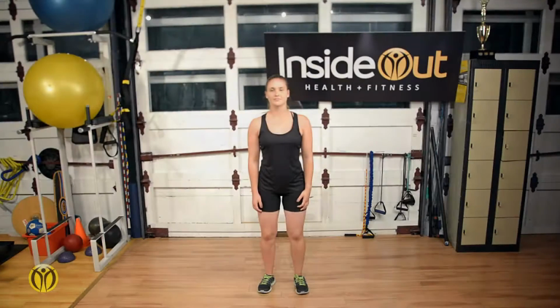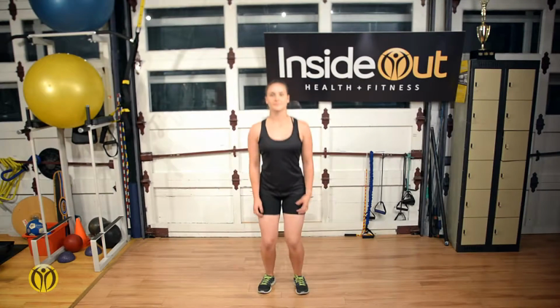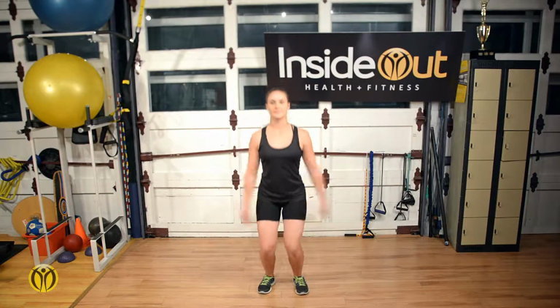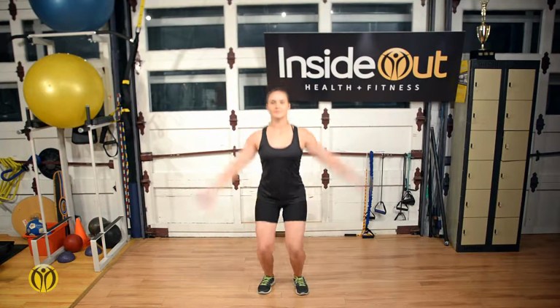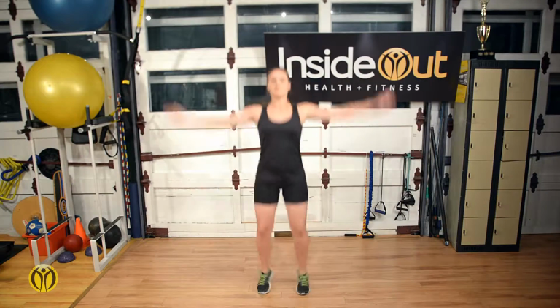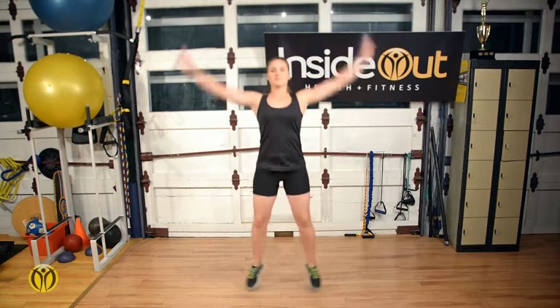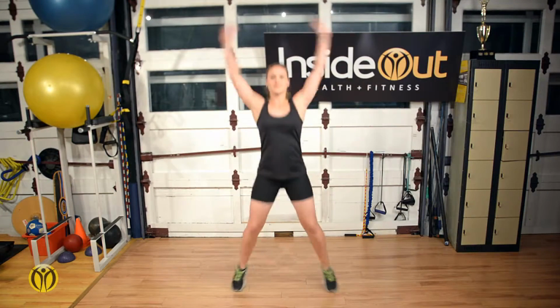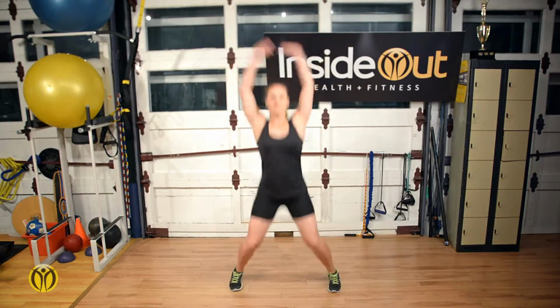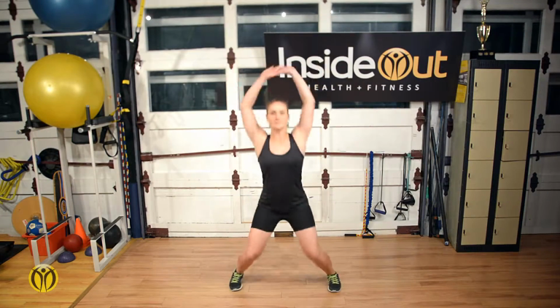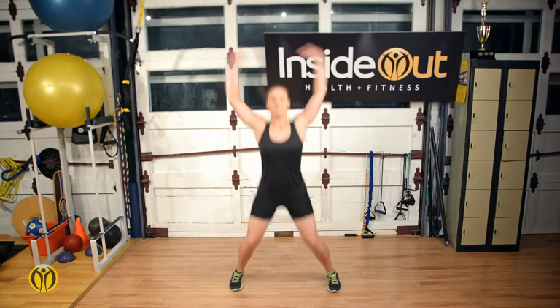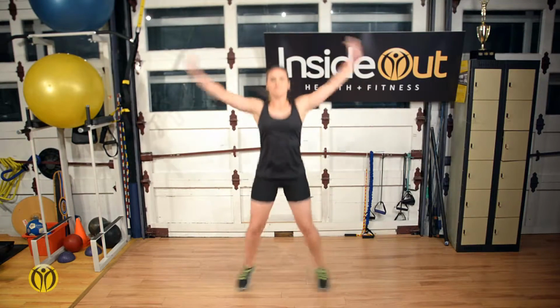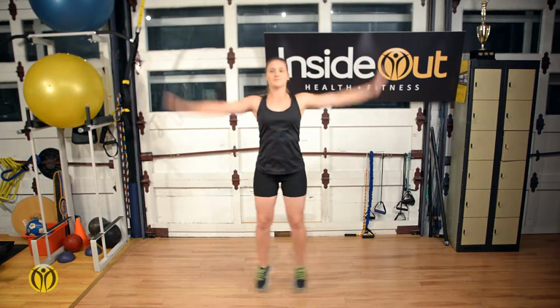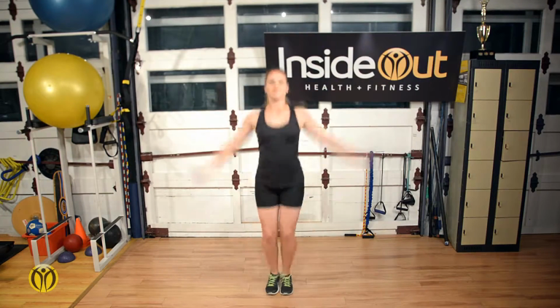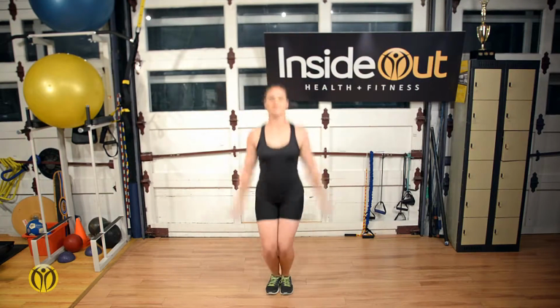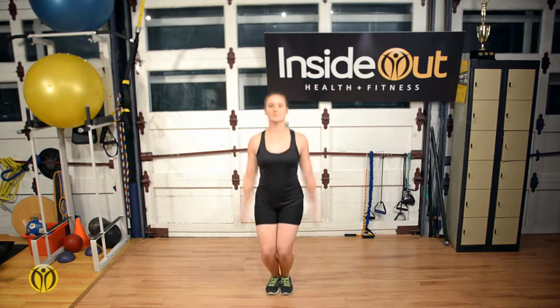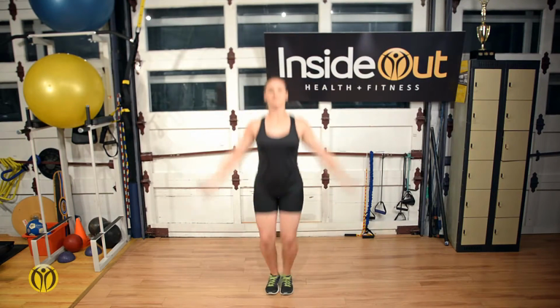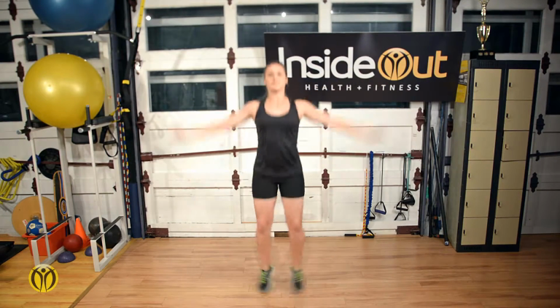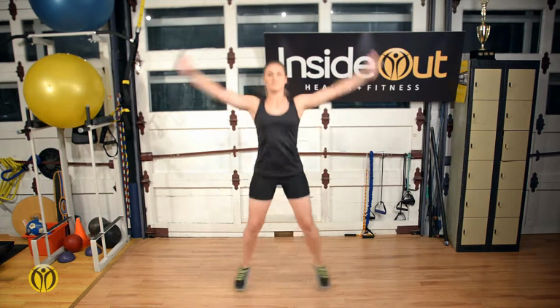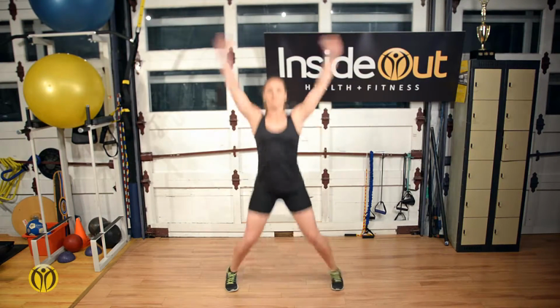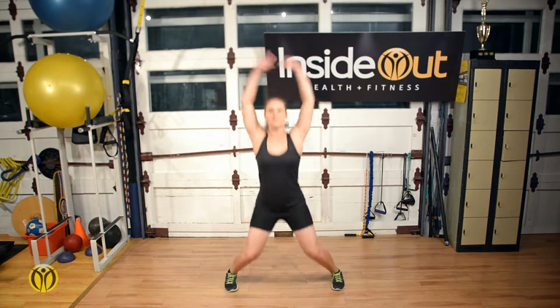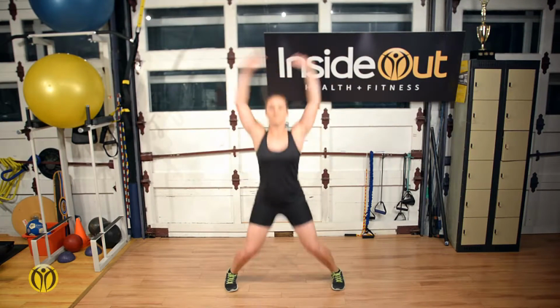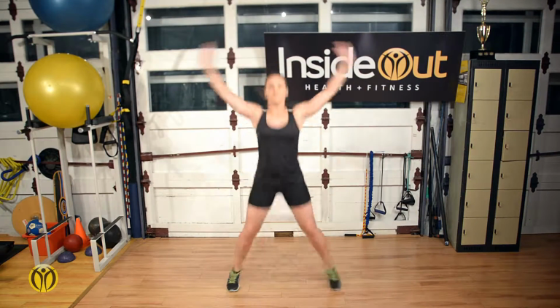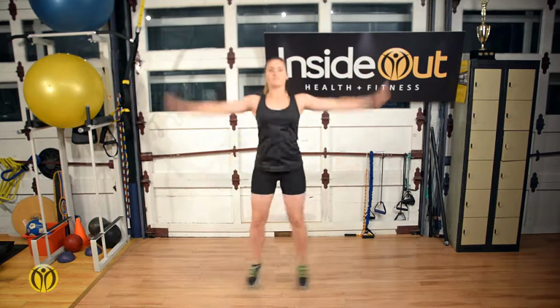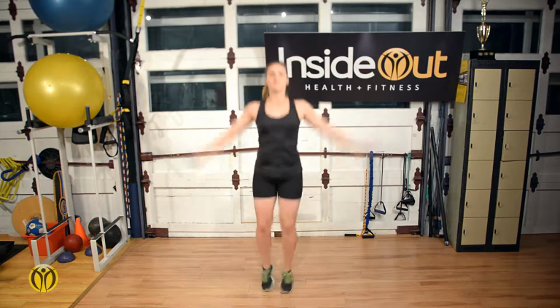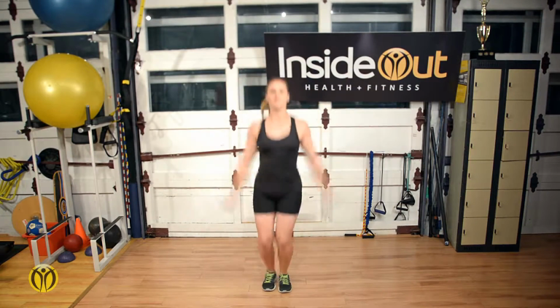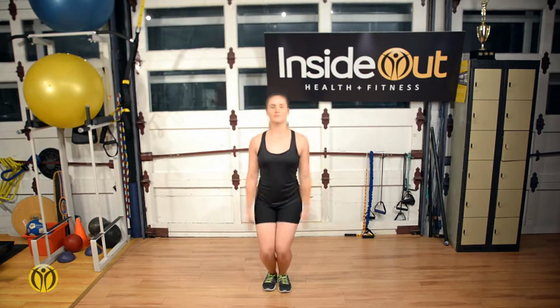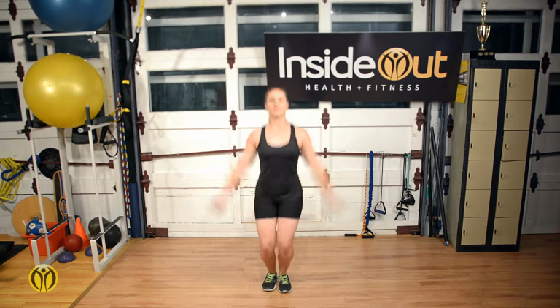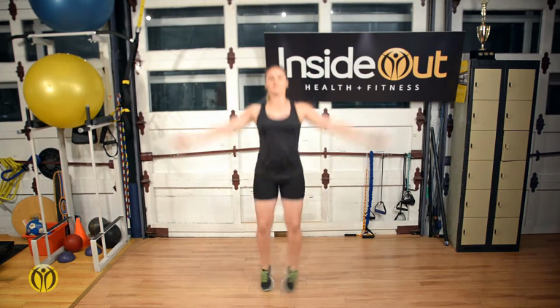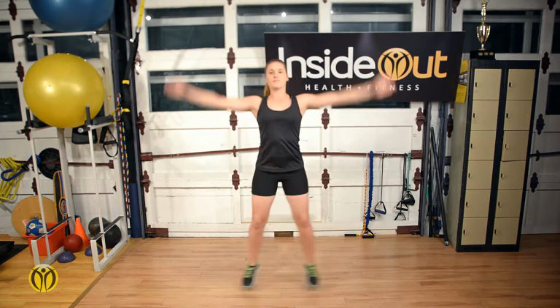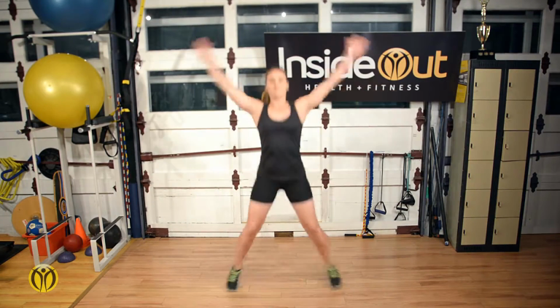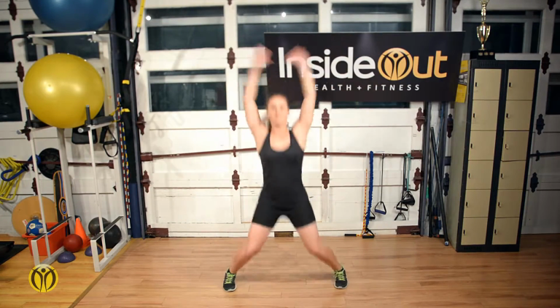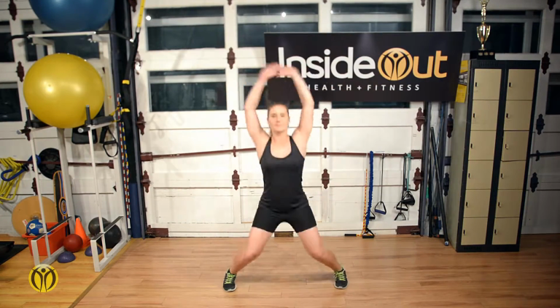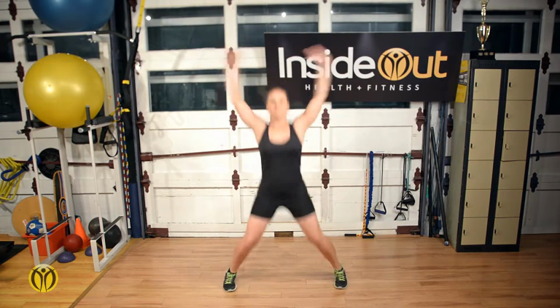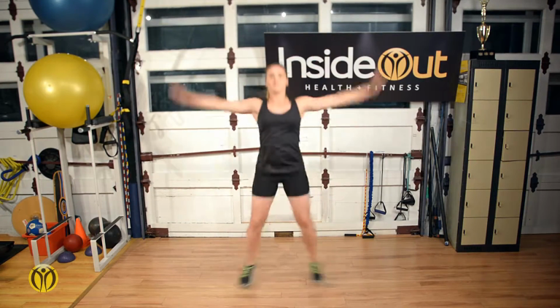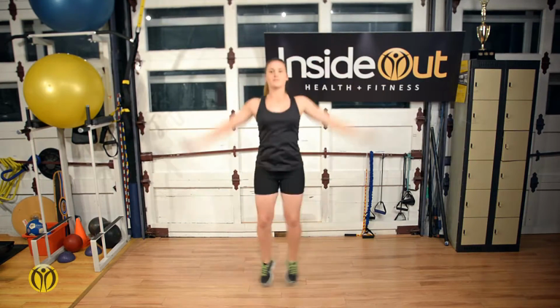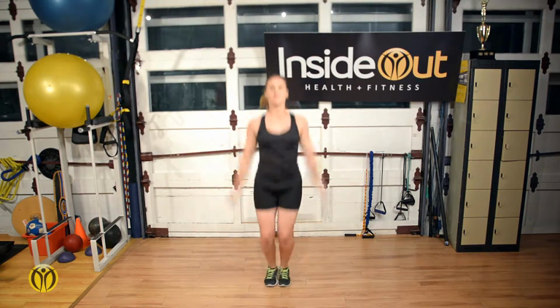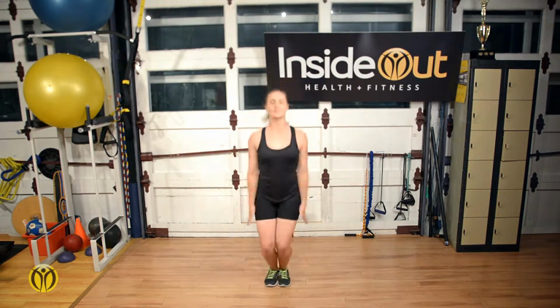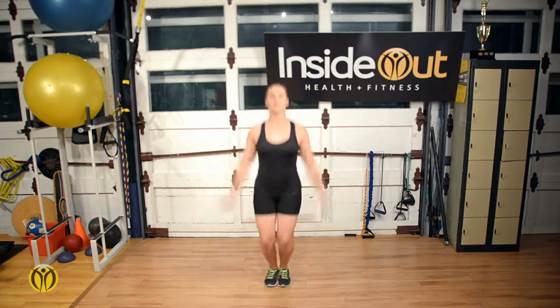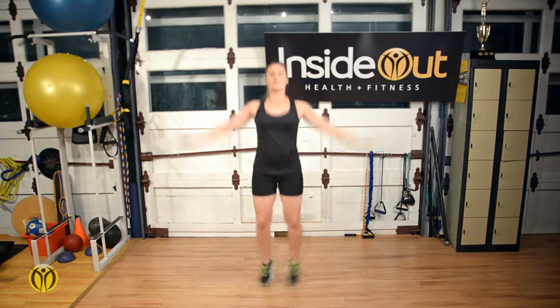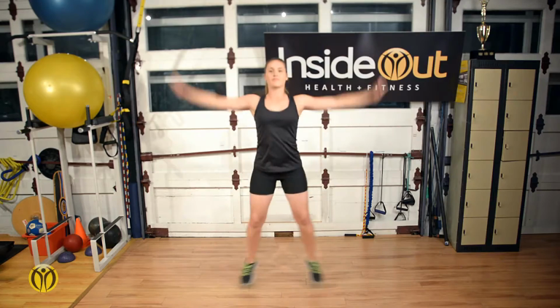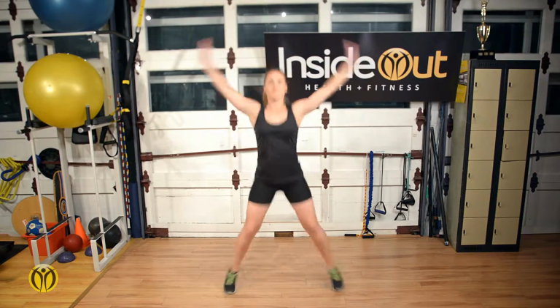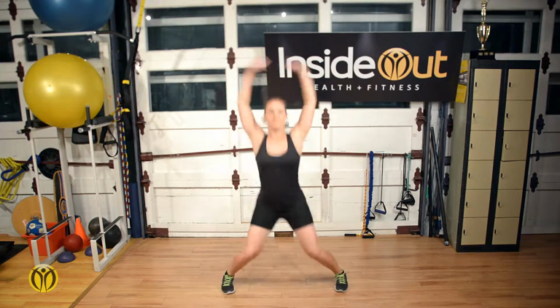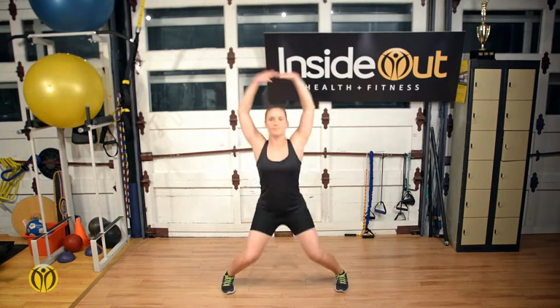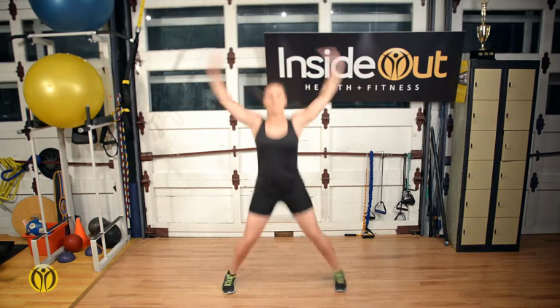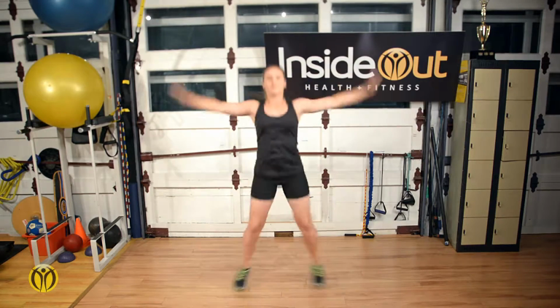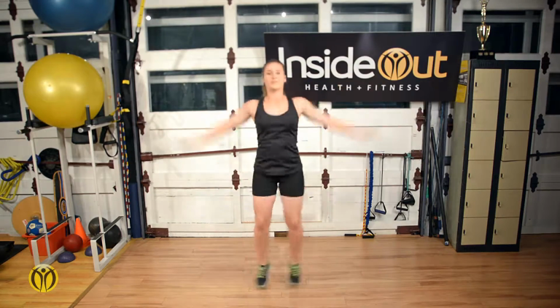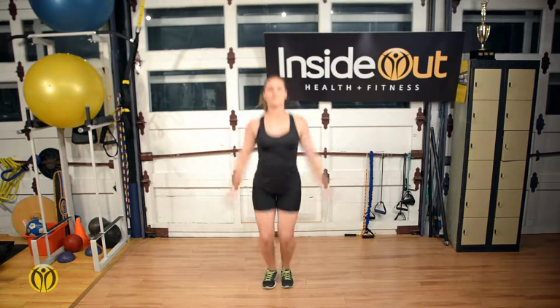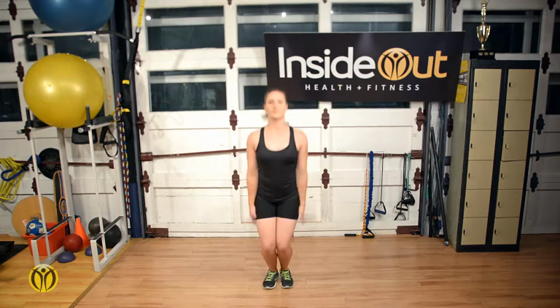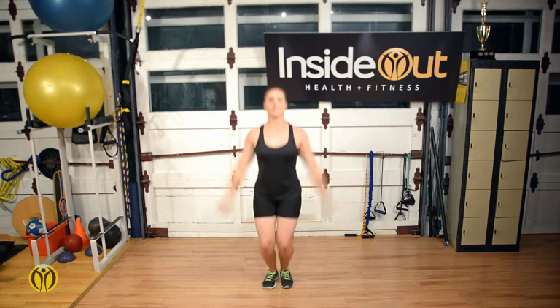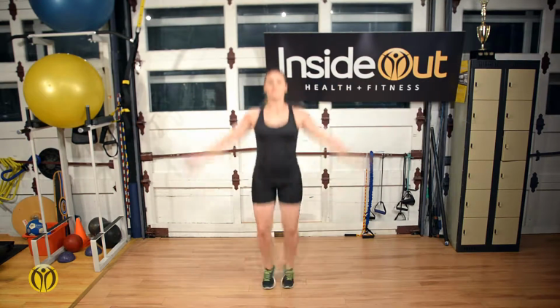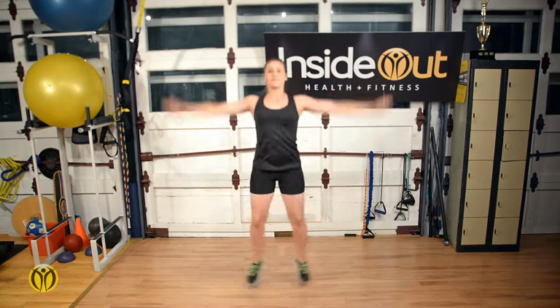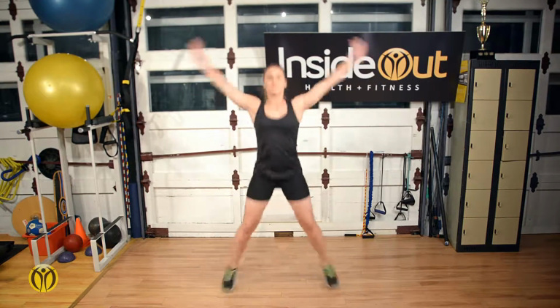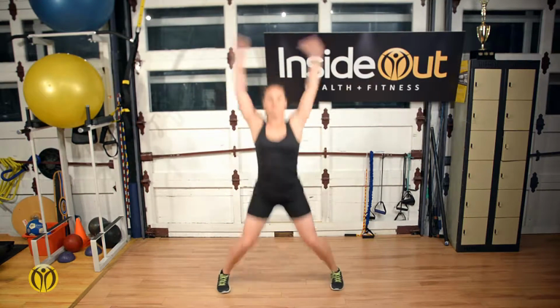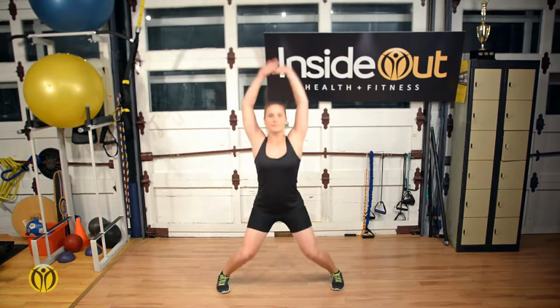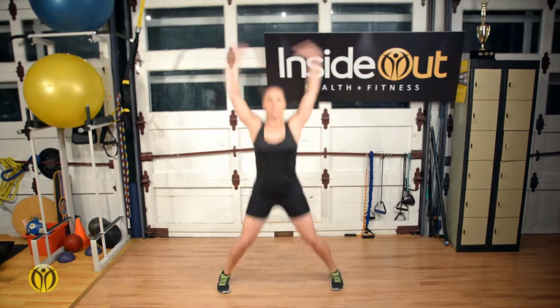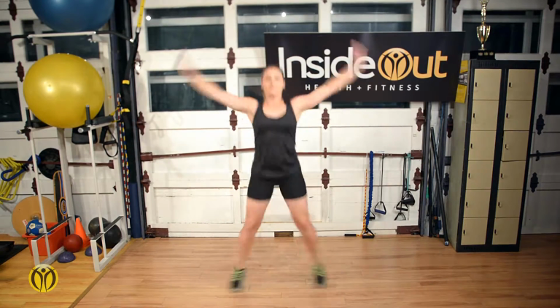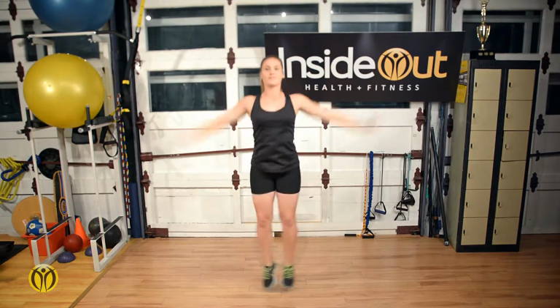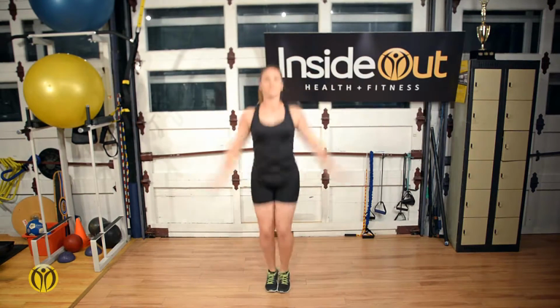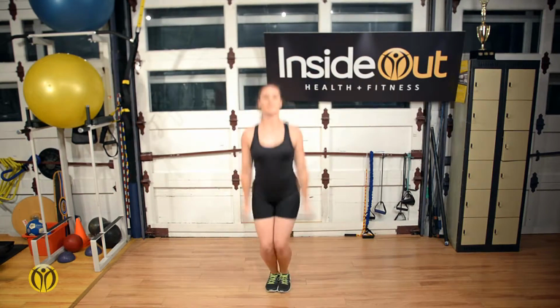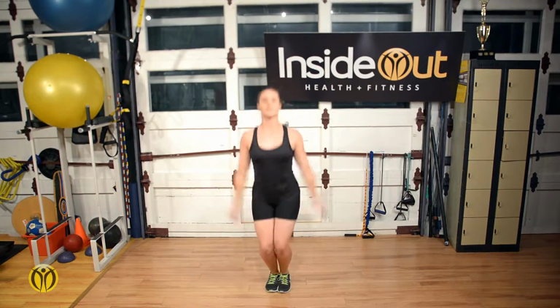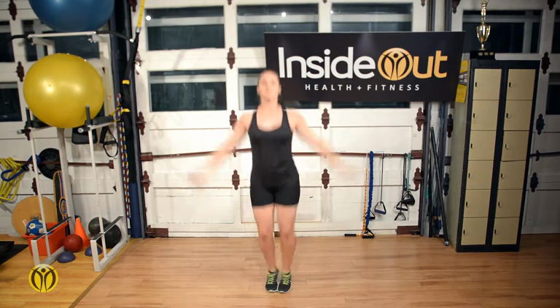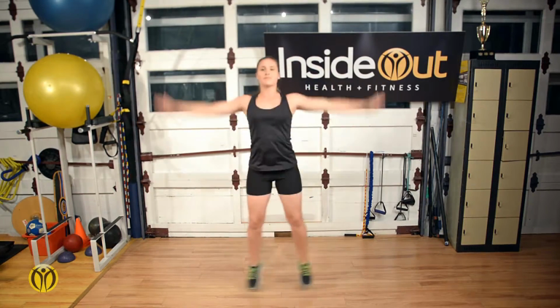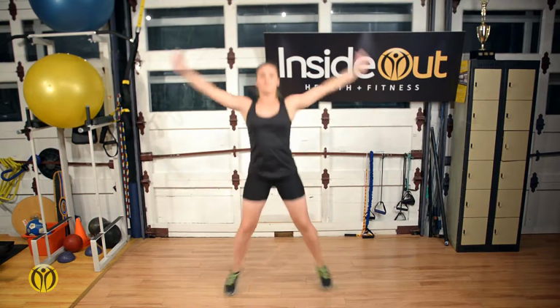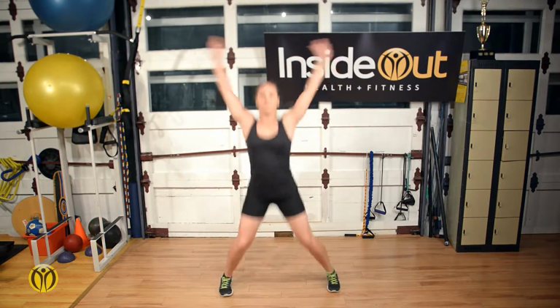Jumping Jacks, a traditional exercise to help boost athleticism and cardiovascular efficiency.